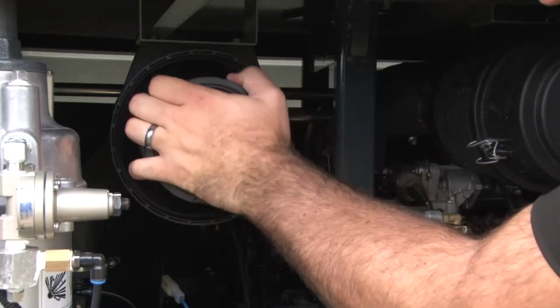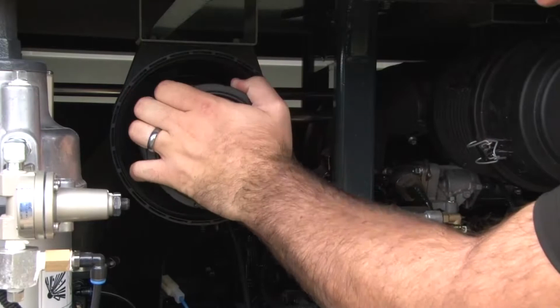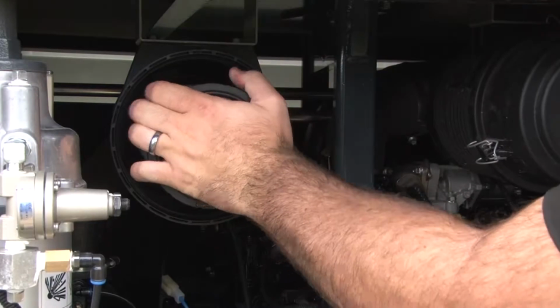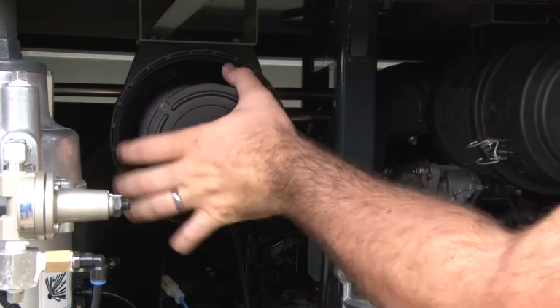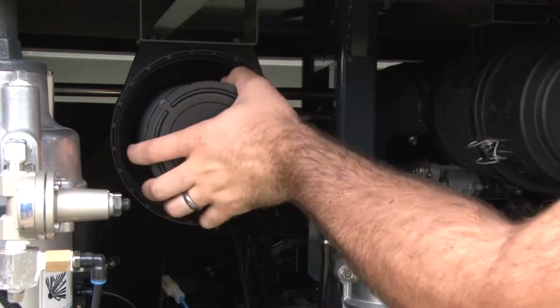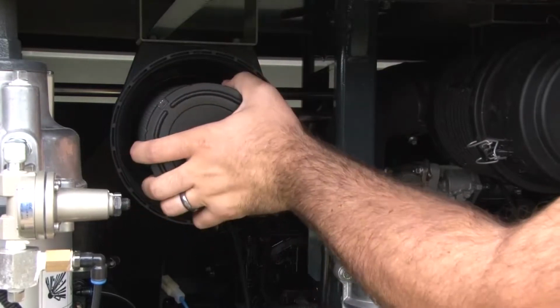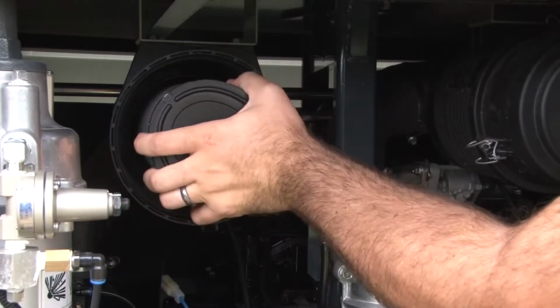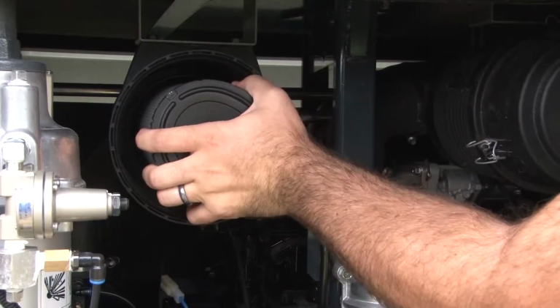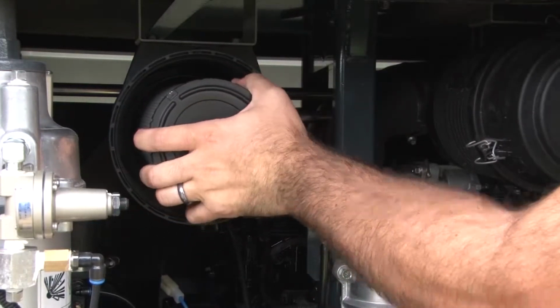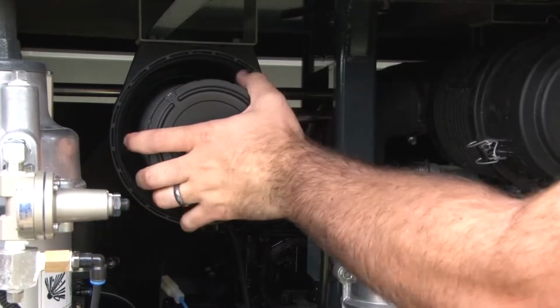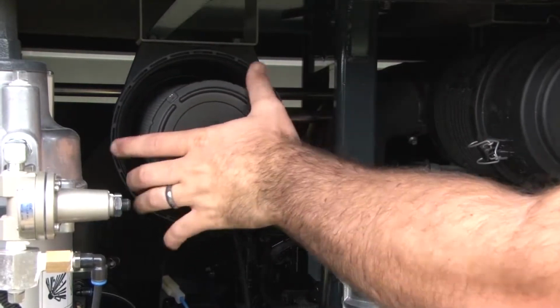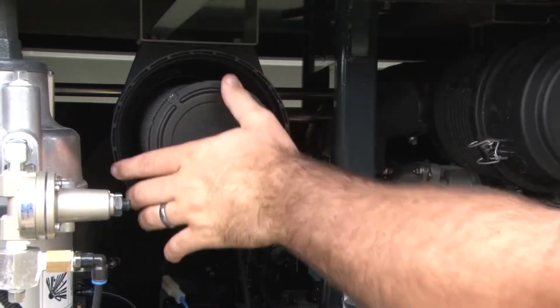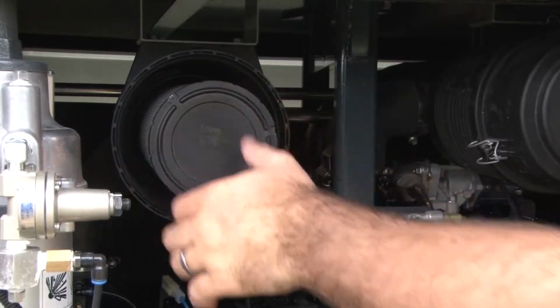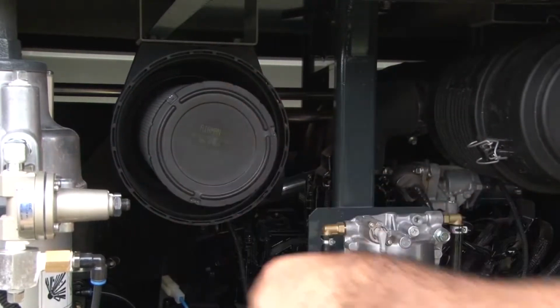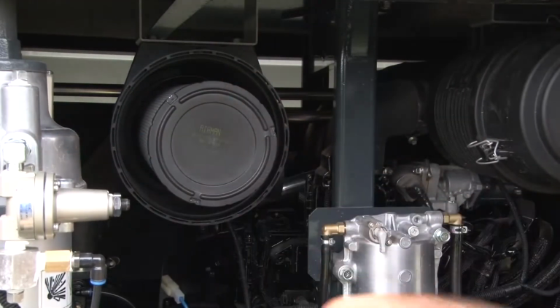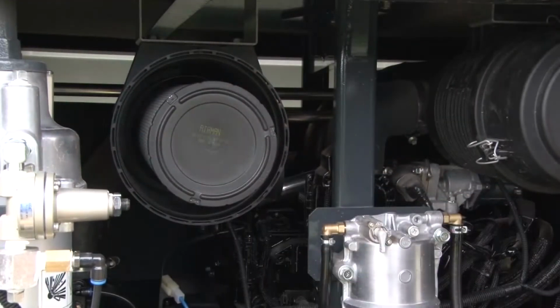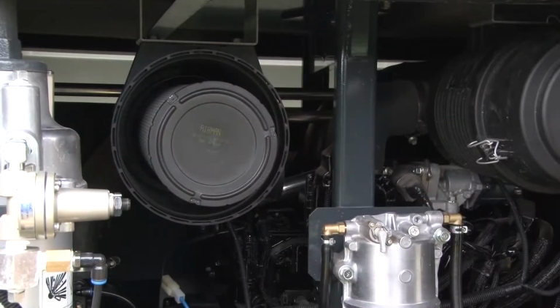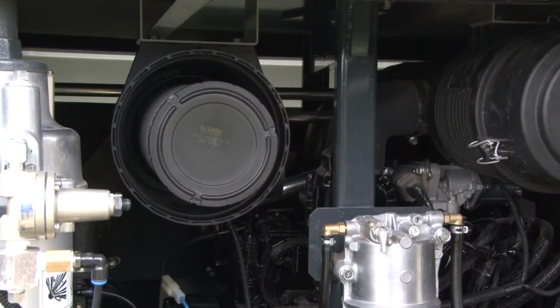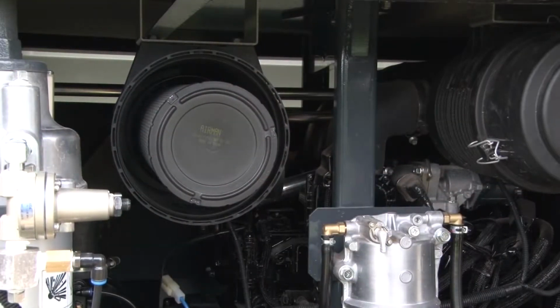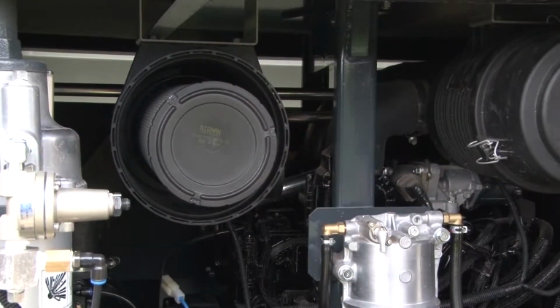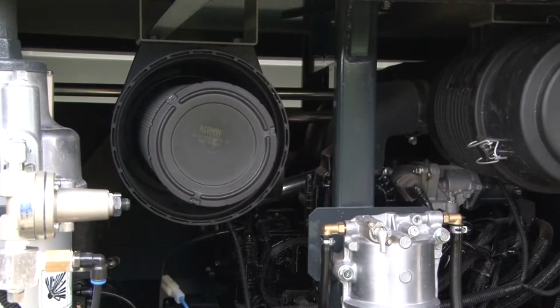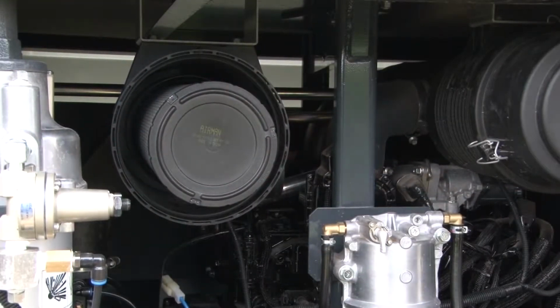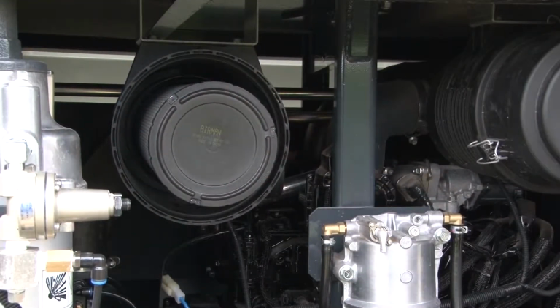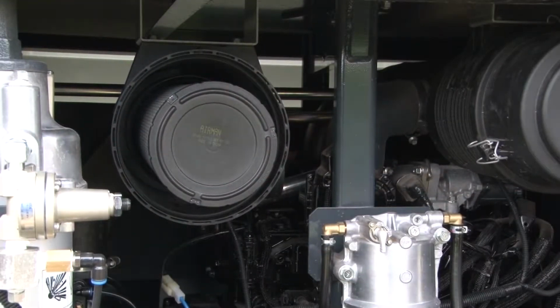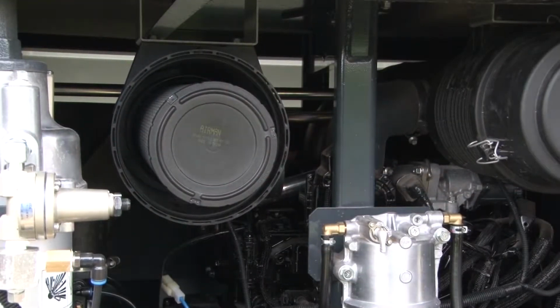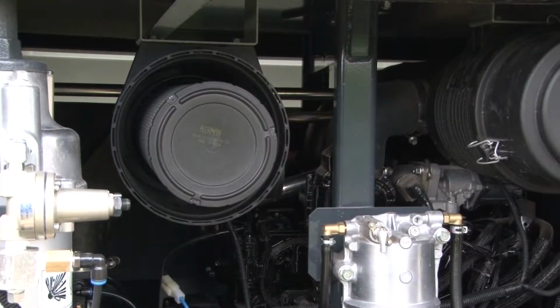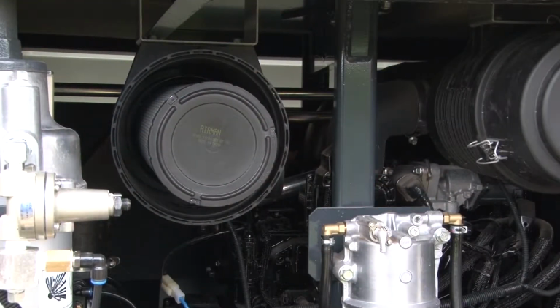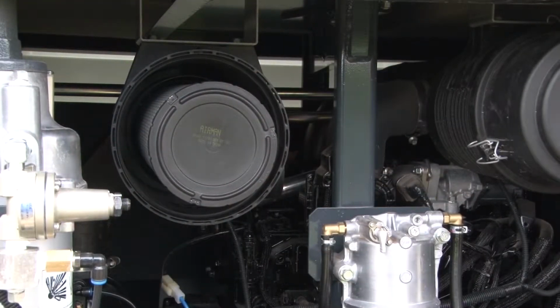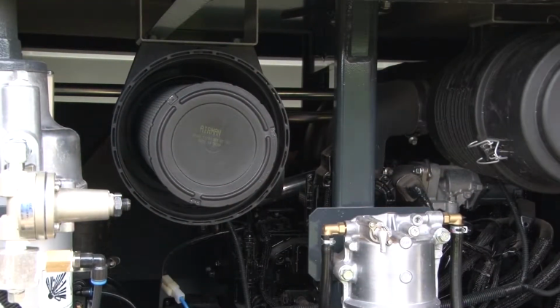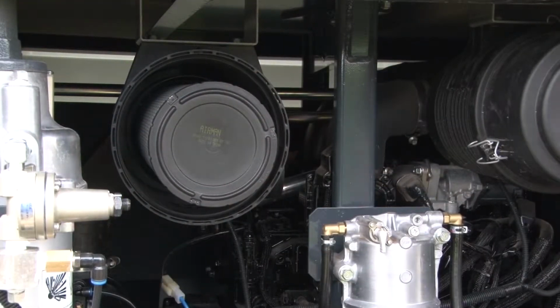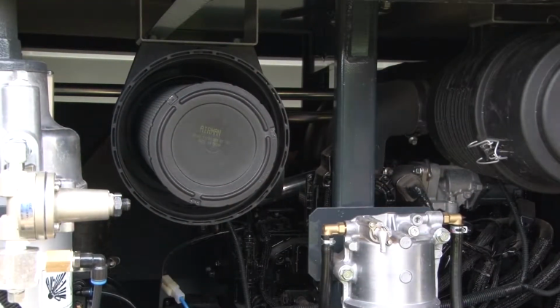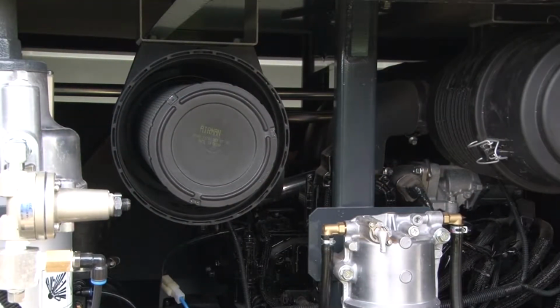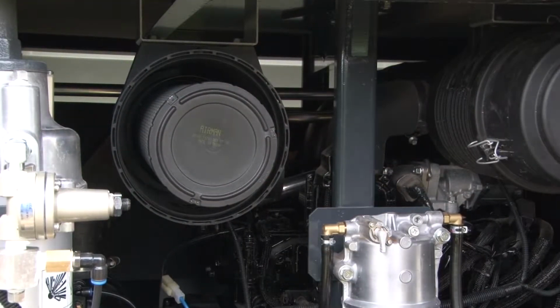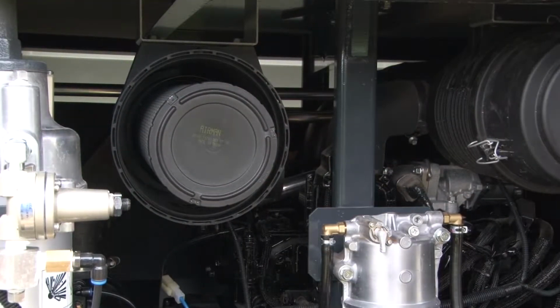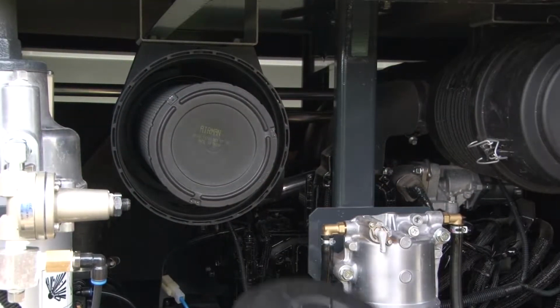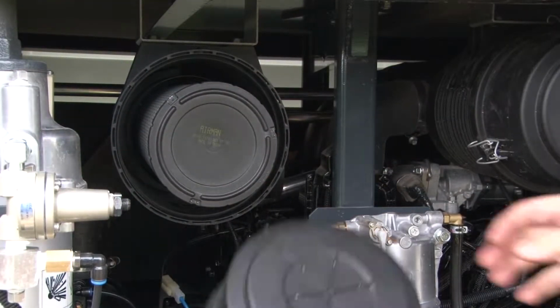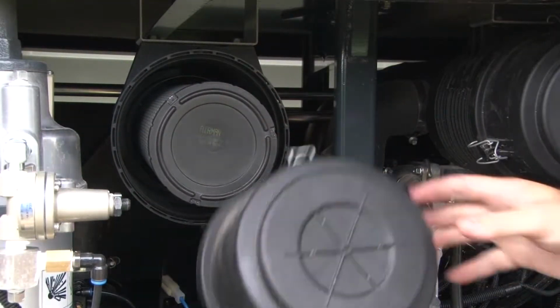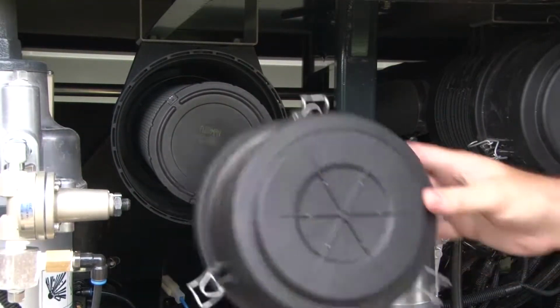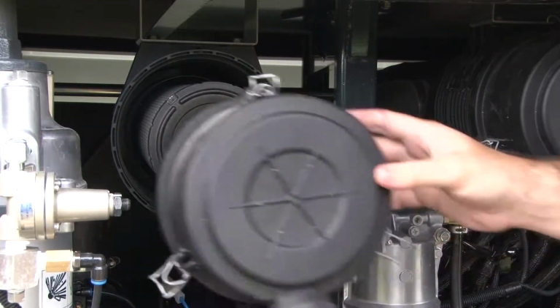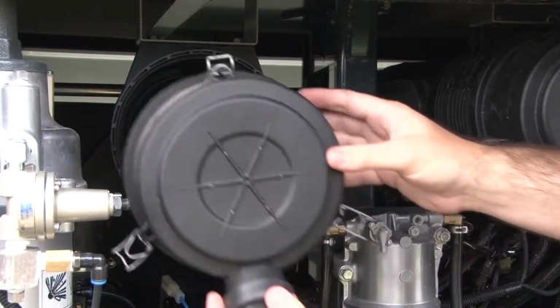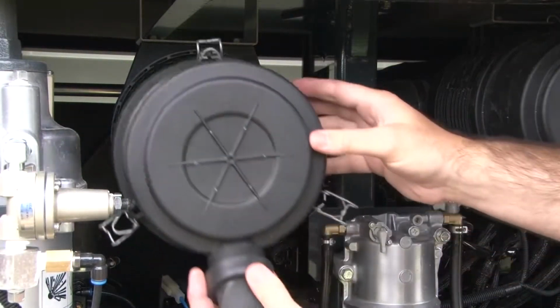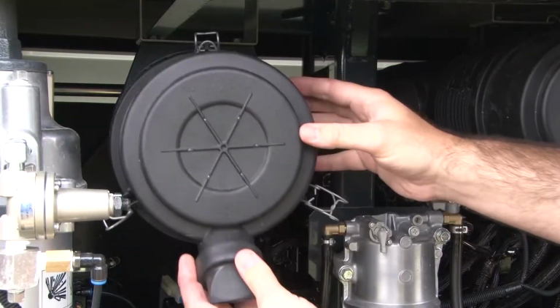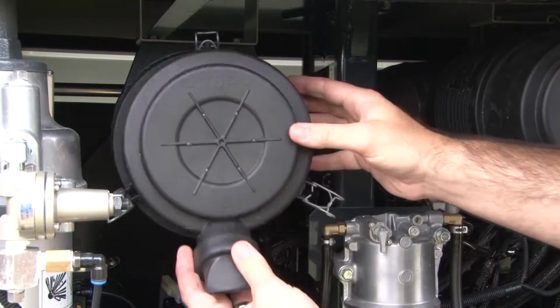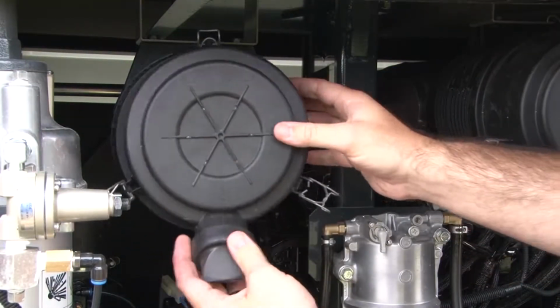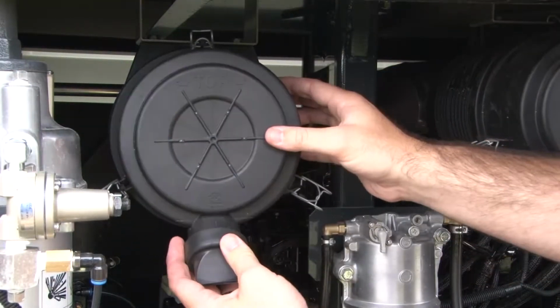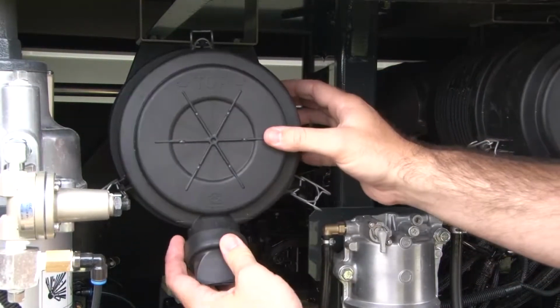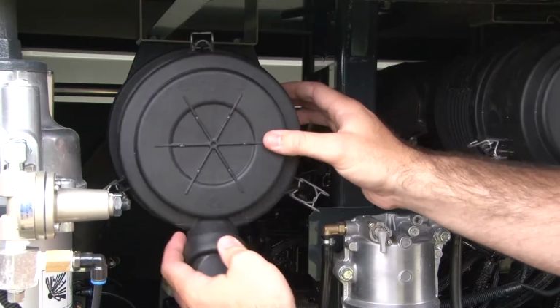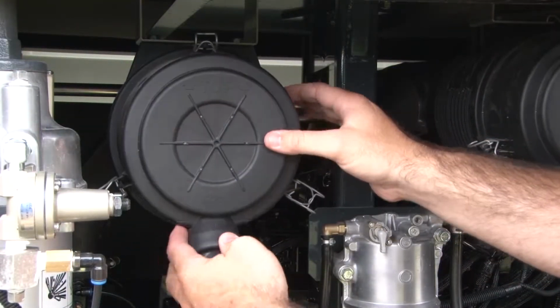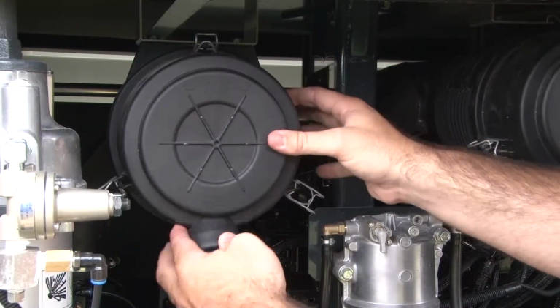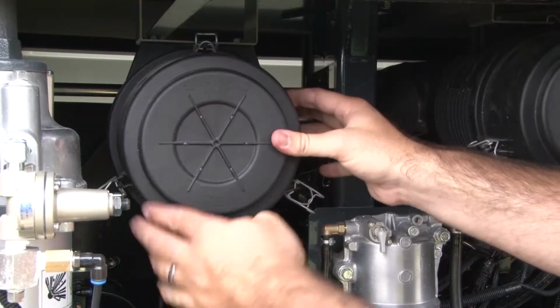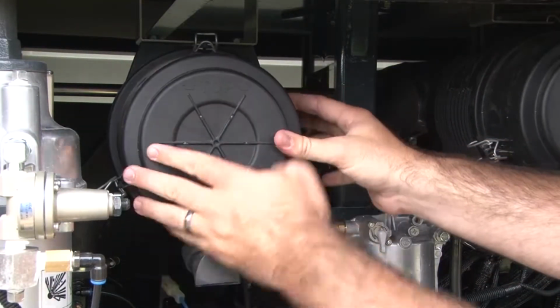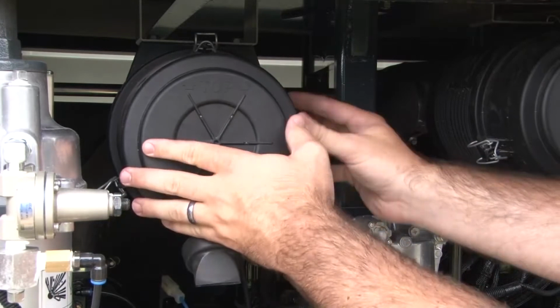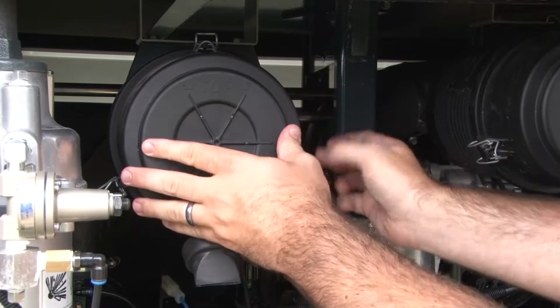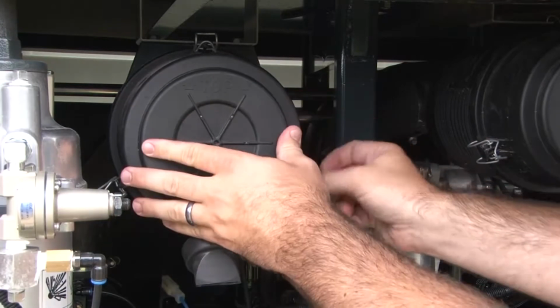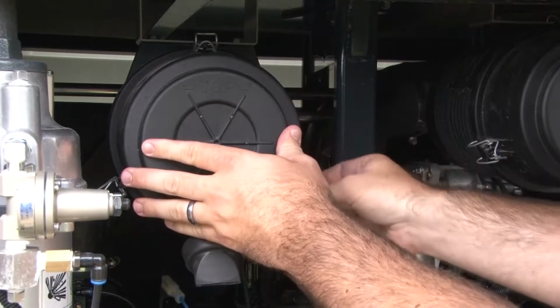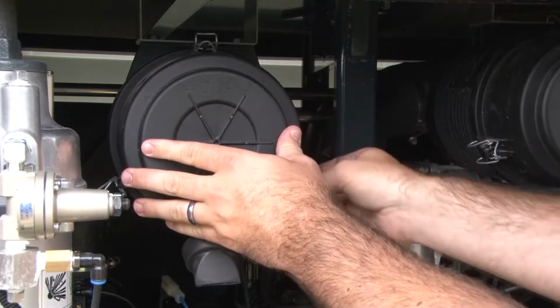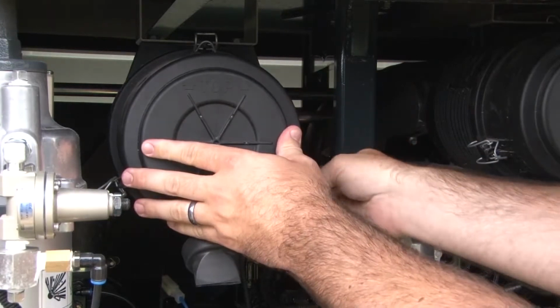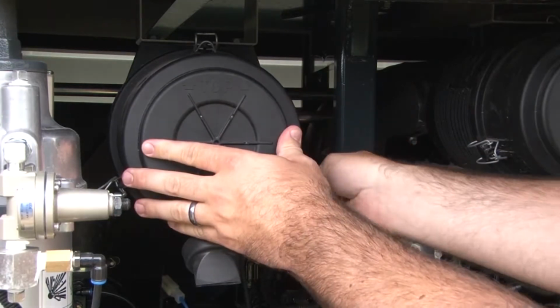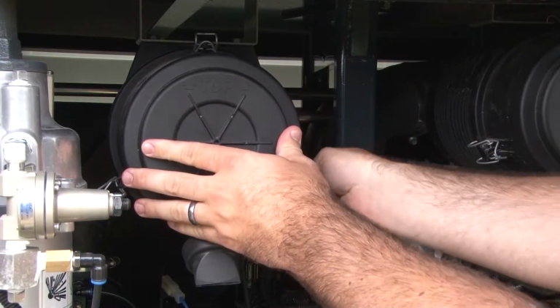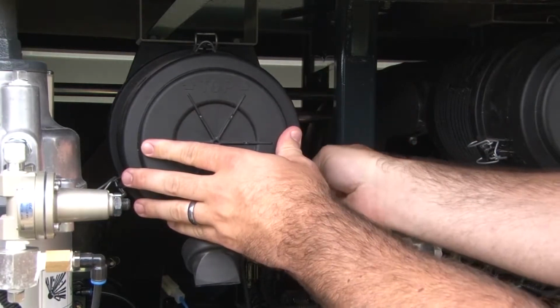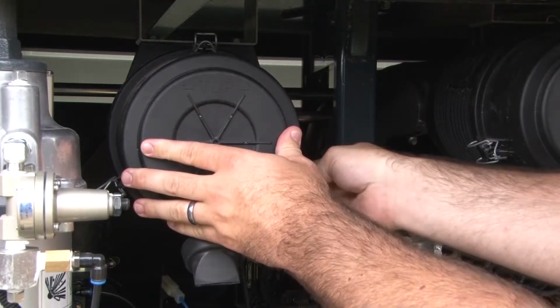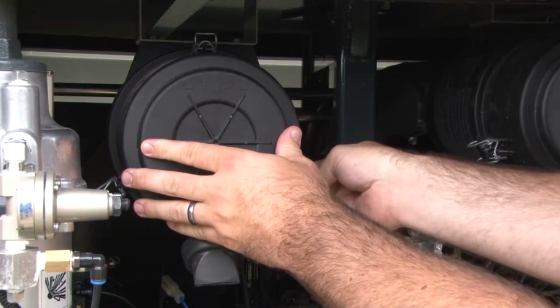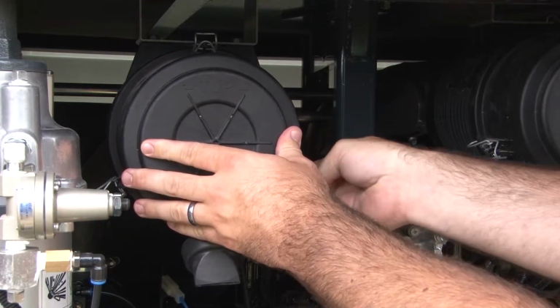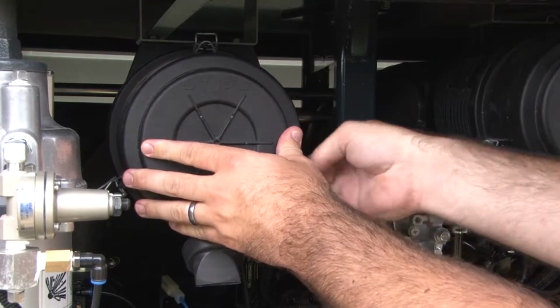Upon placing the new filter element into the filter housing, snap the cap of the filter housing back onto the unit with the locking tabs.